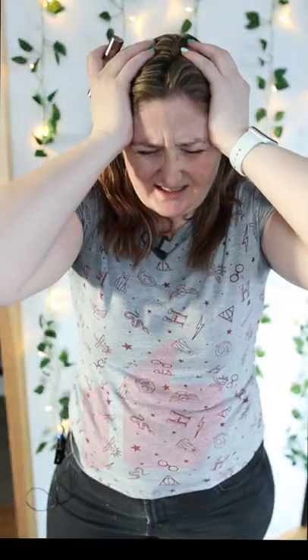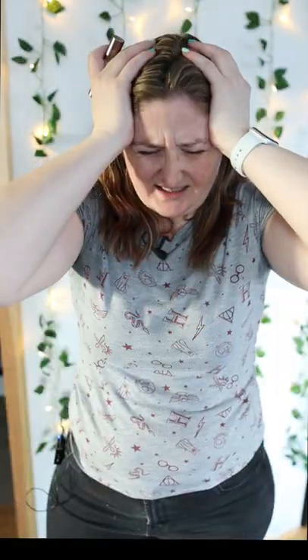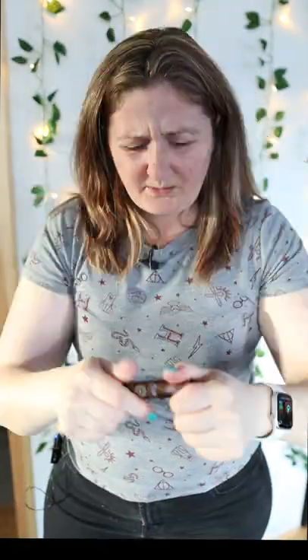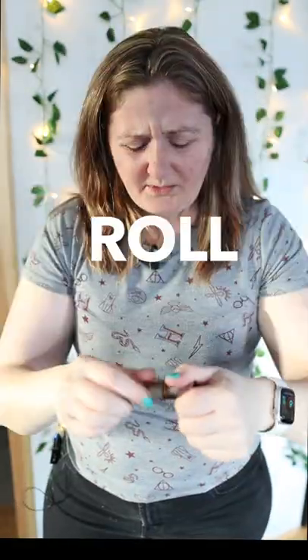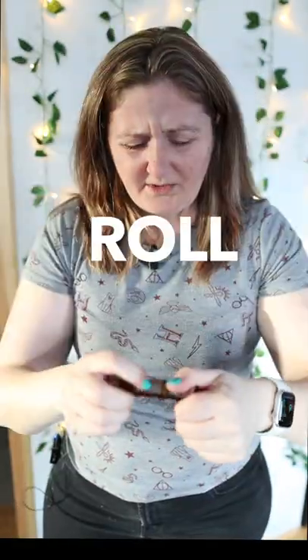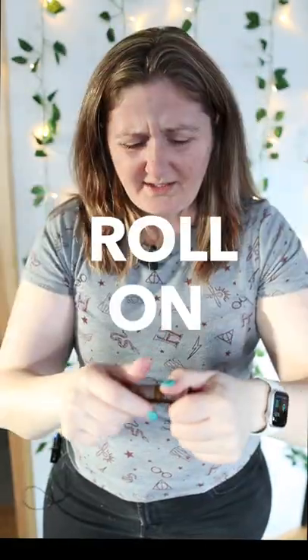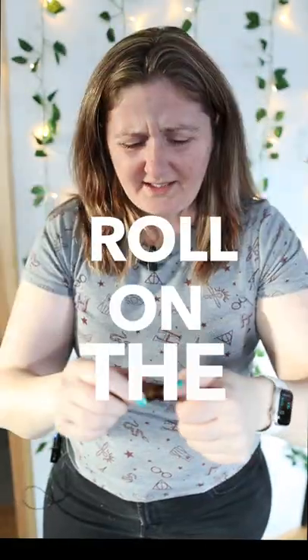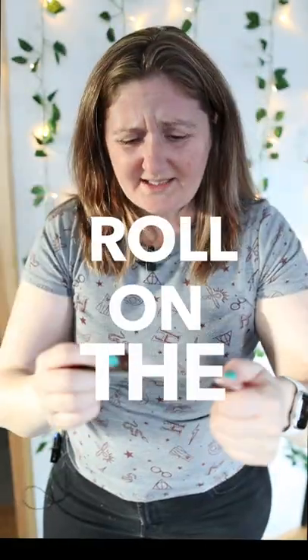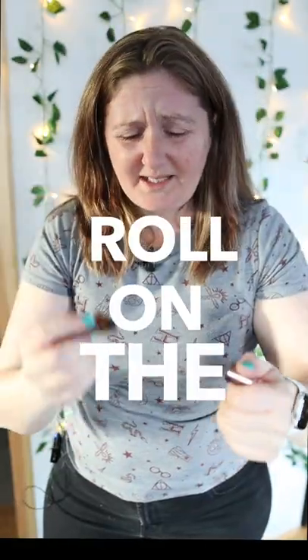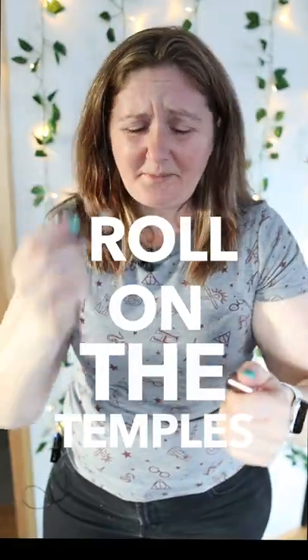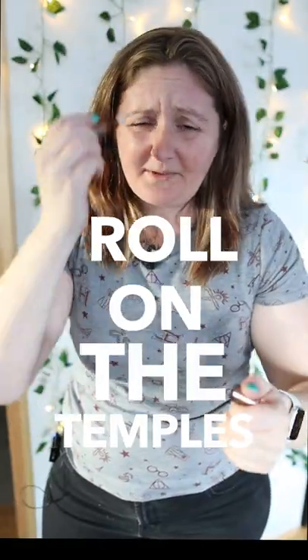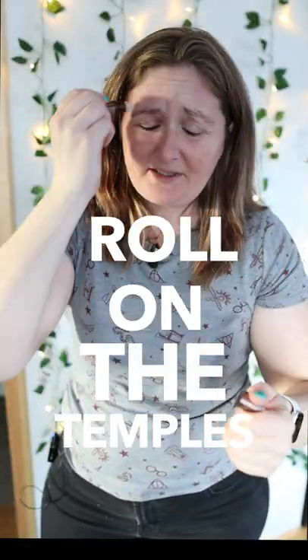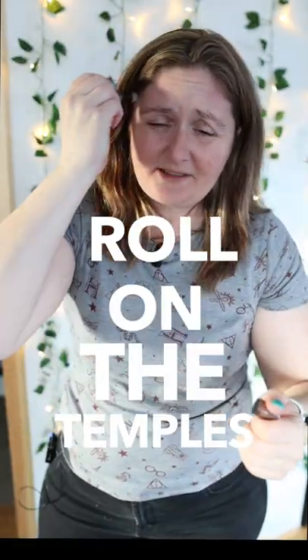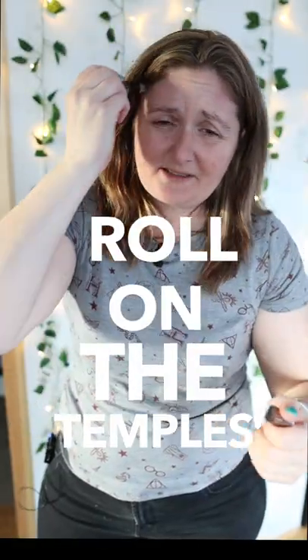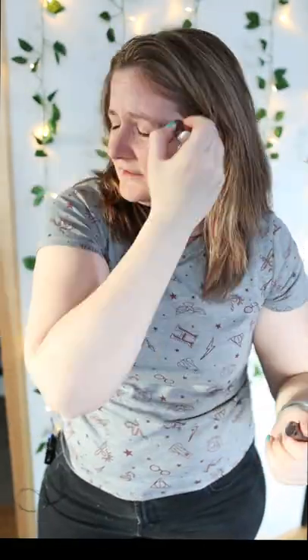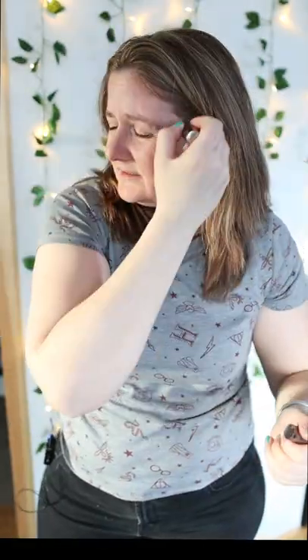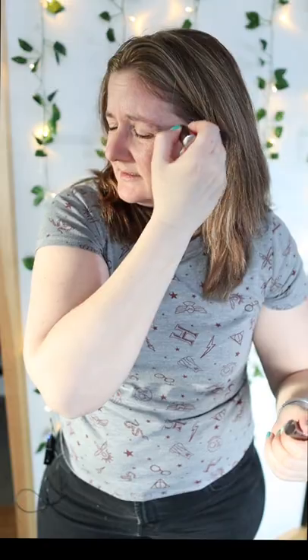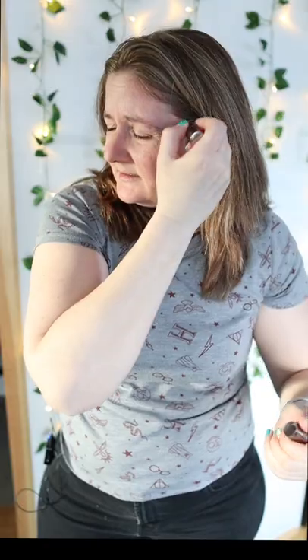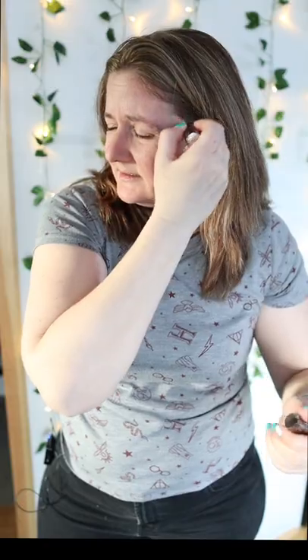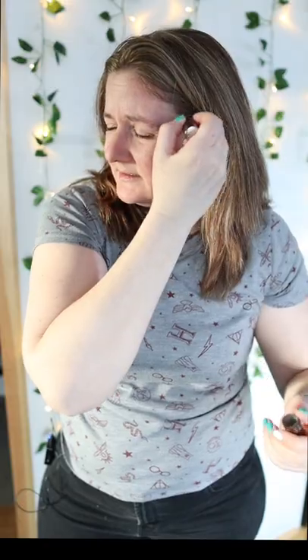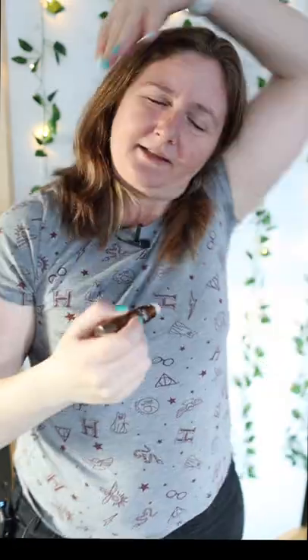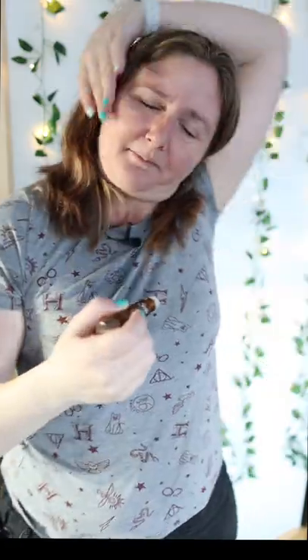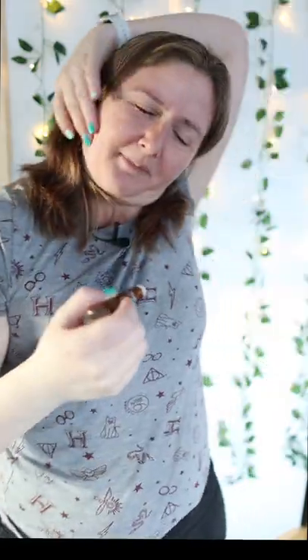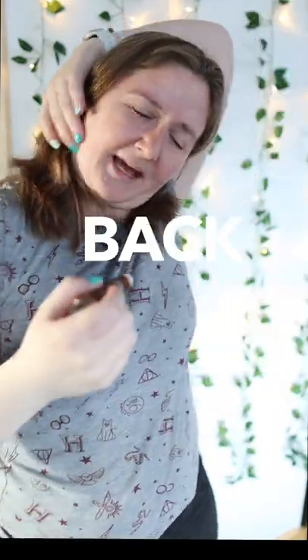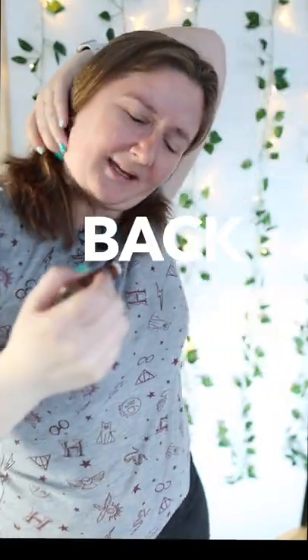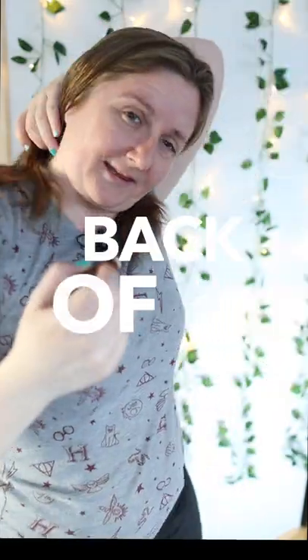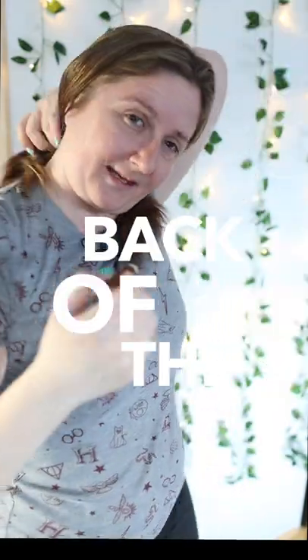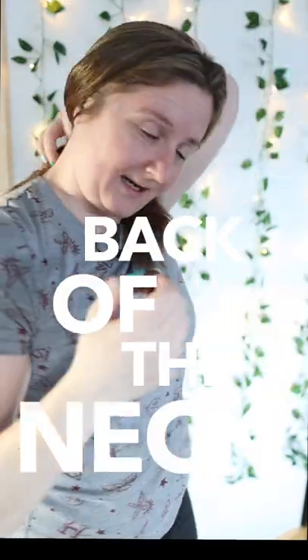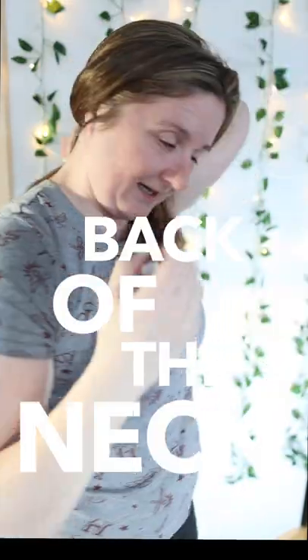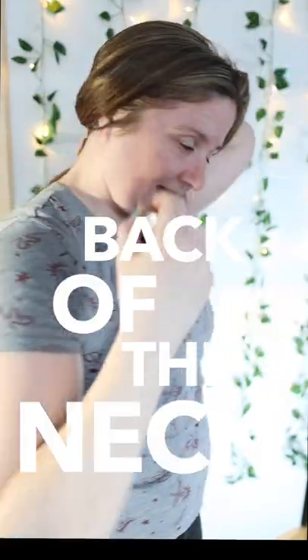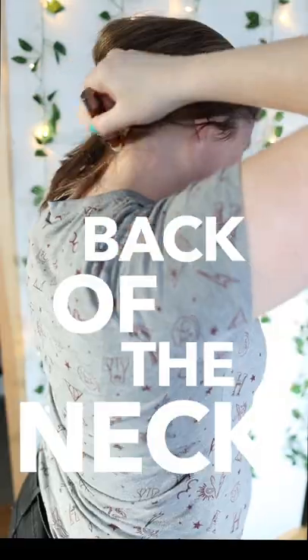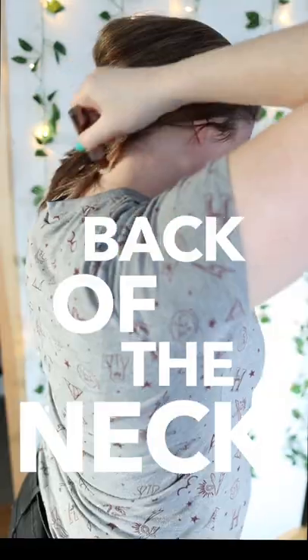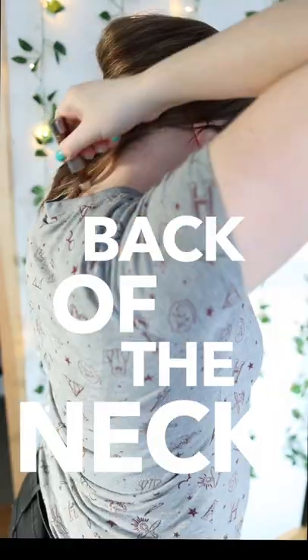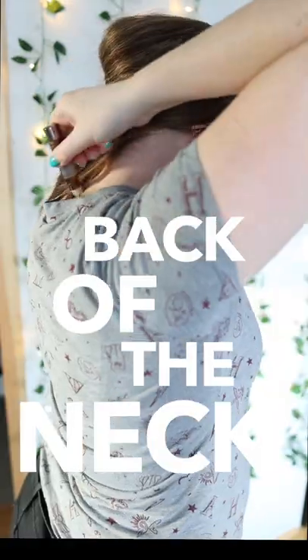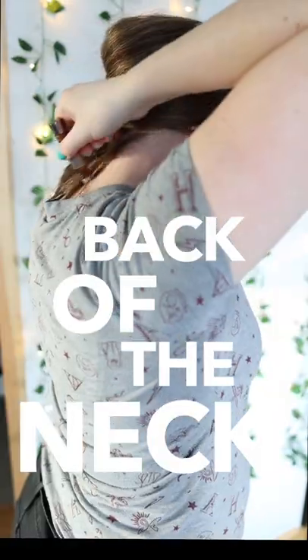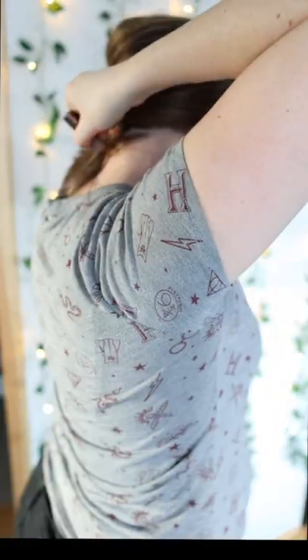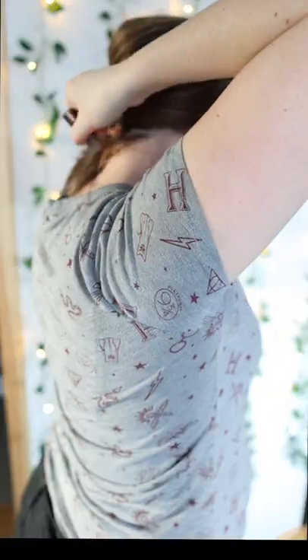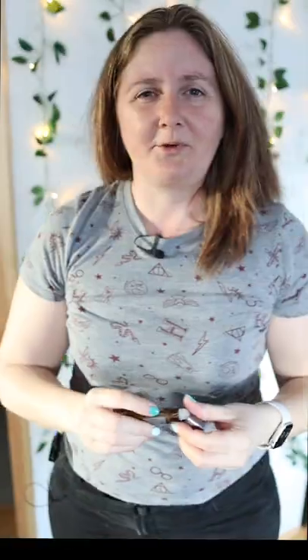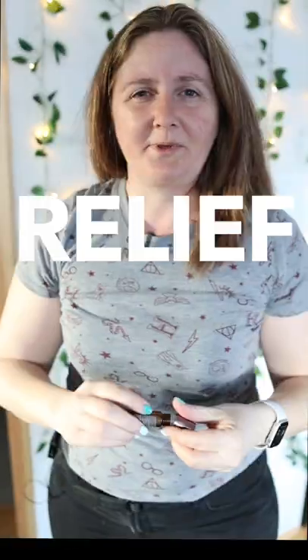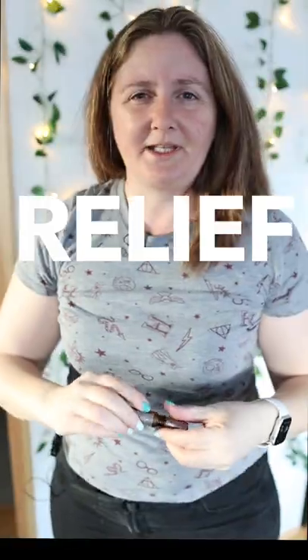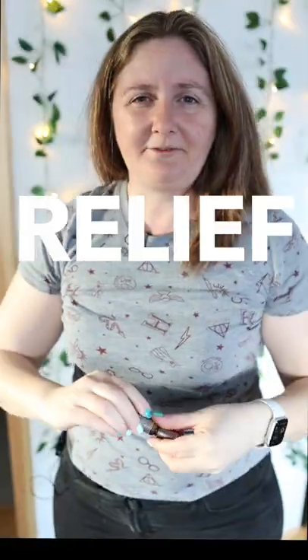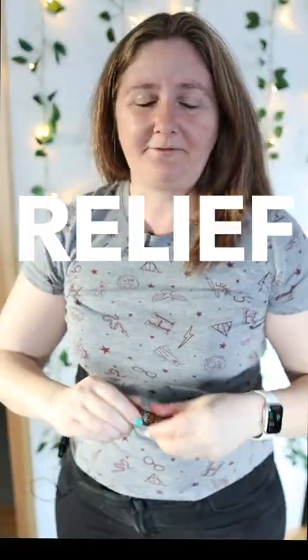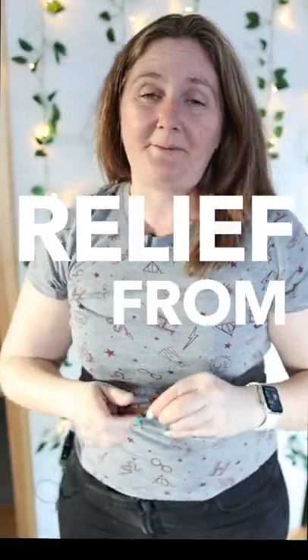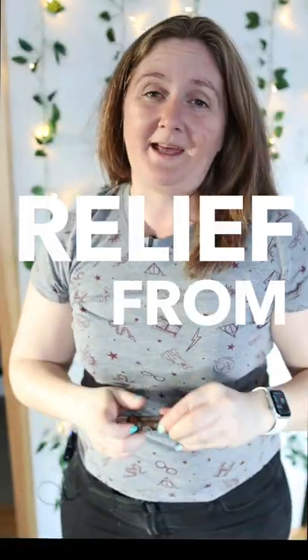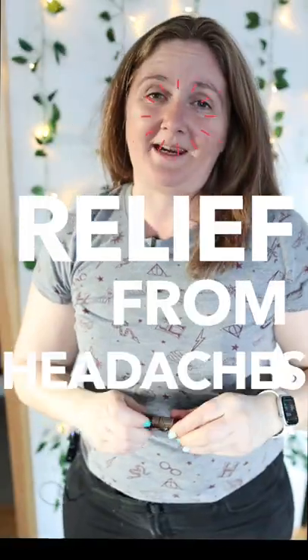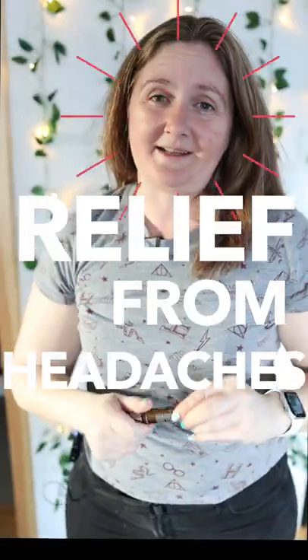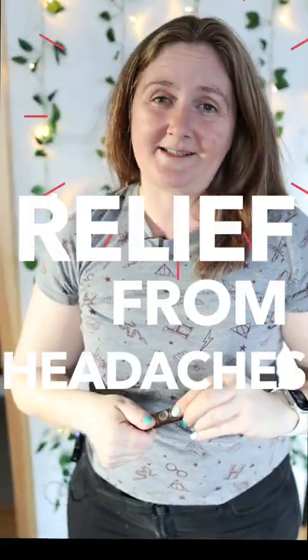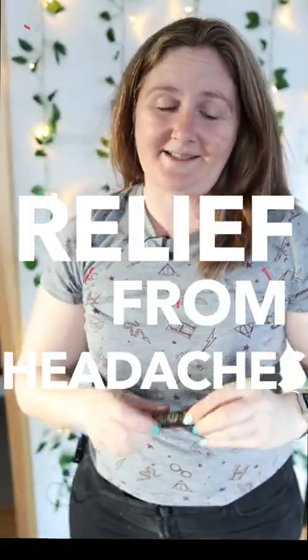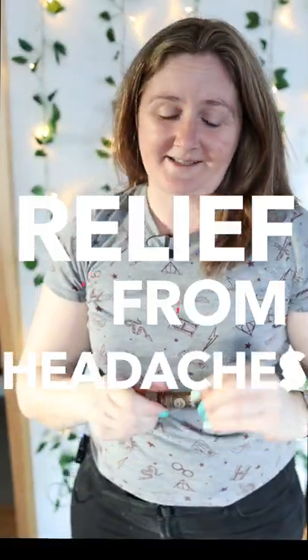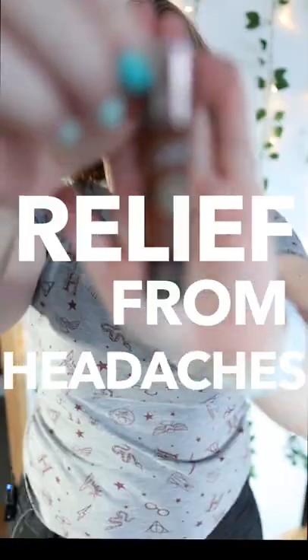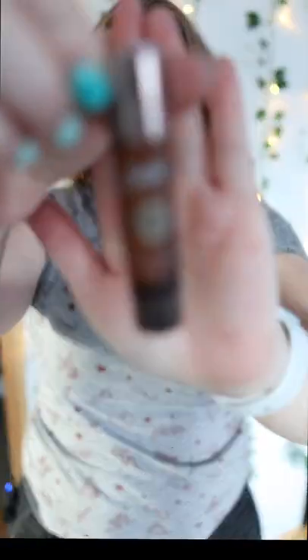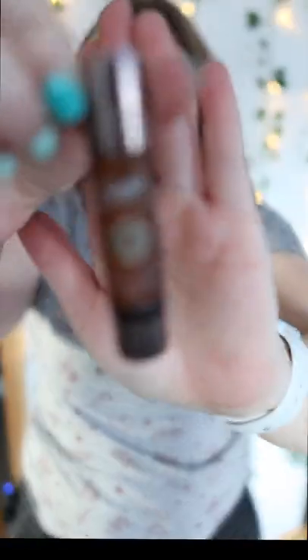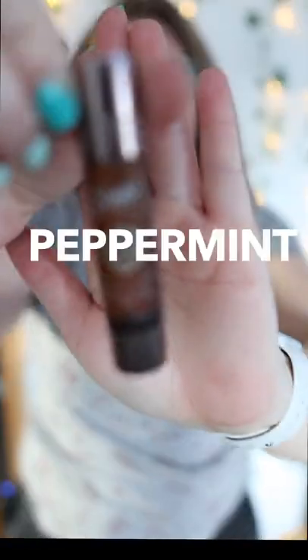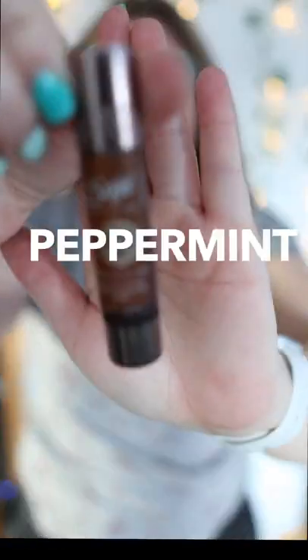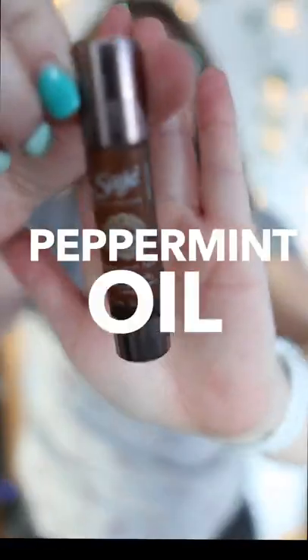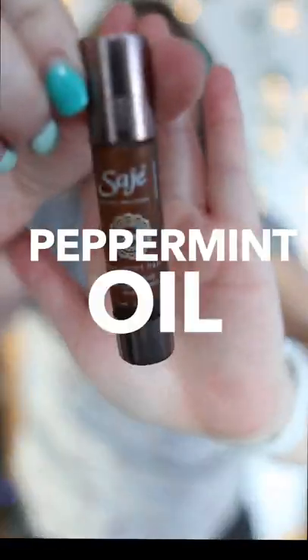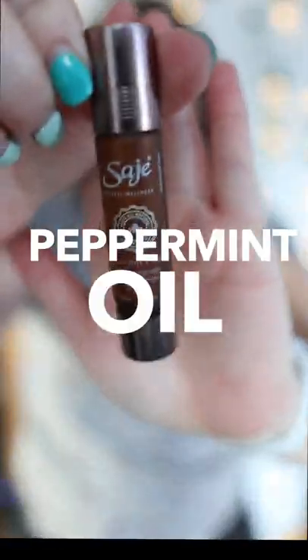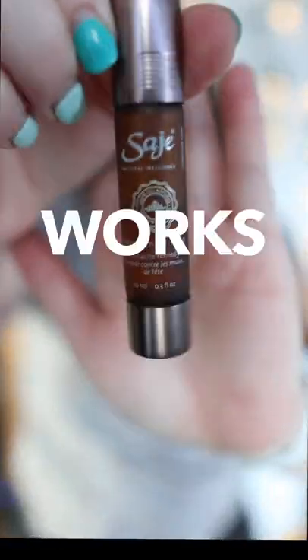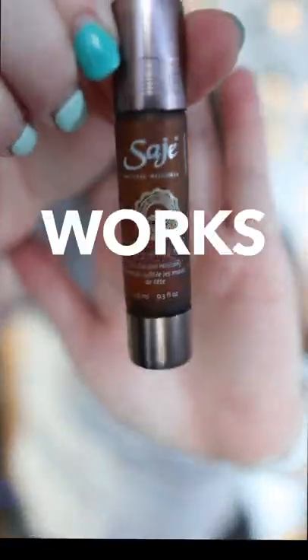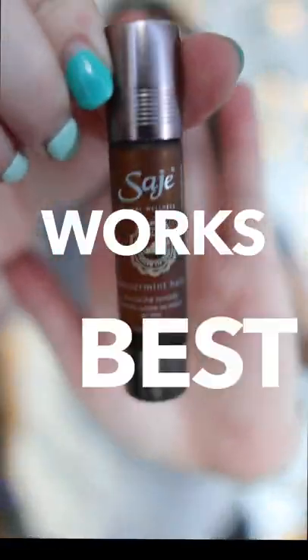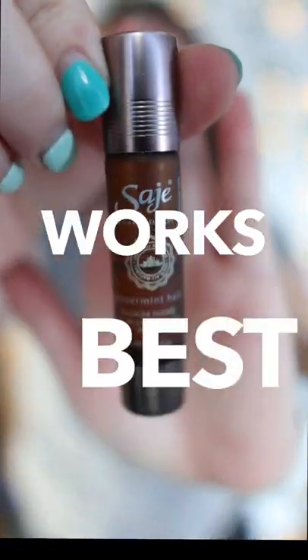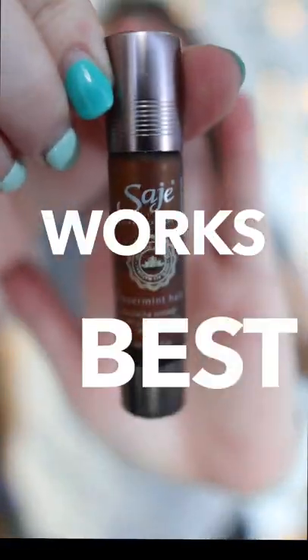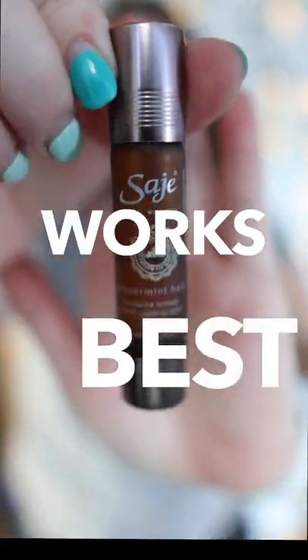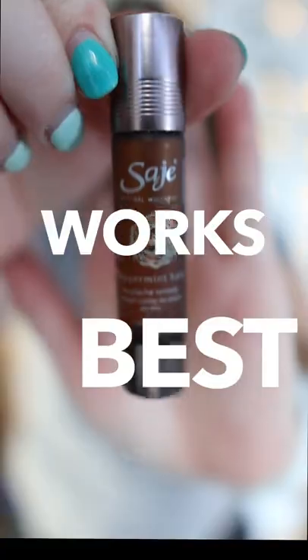Roll on the temples and the back of the neck for relief from headaches. Peppermint oil works best for this.